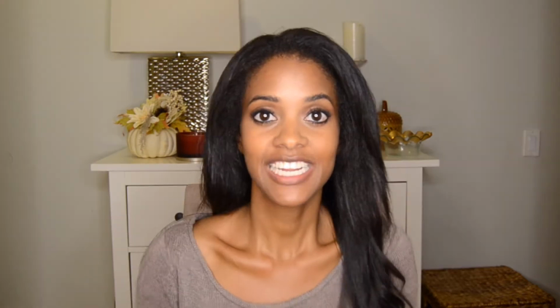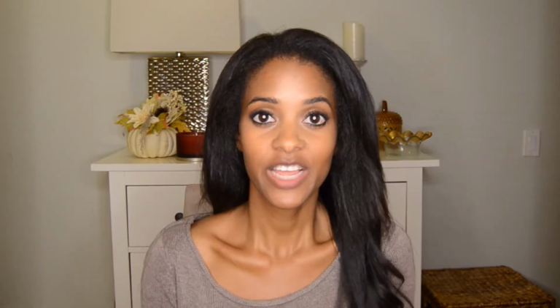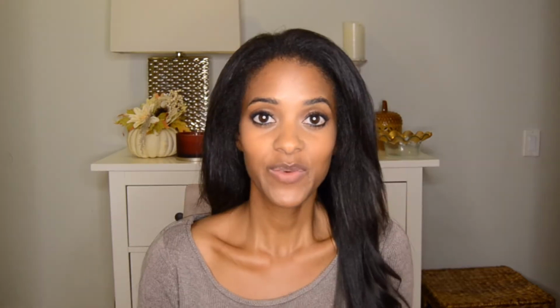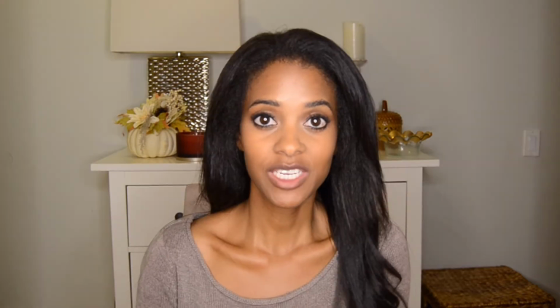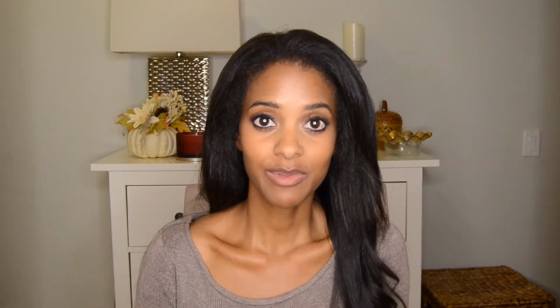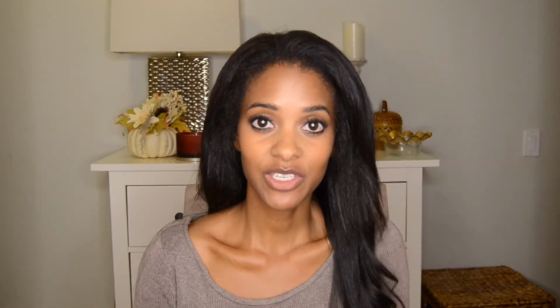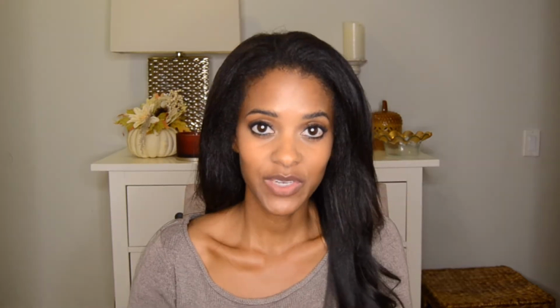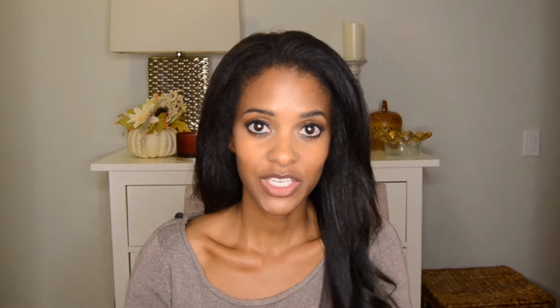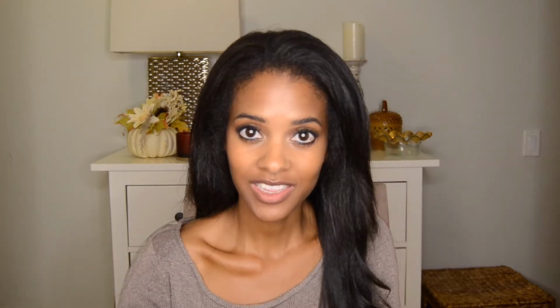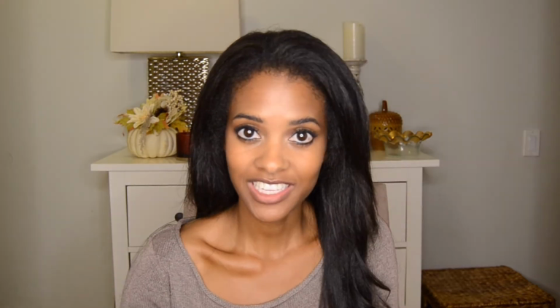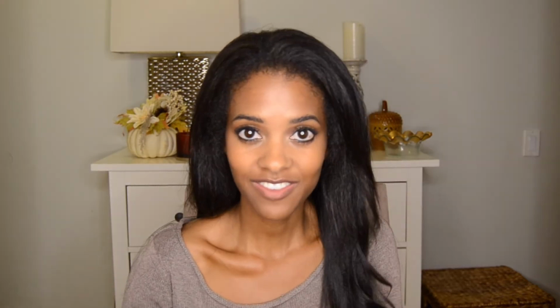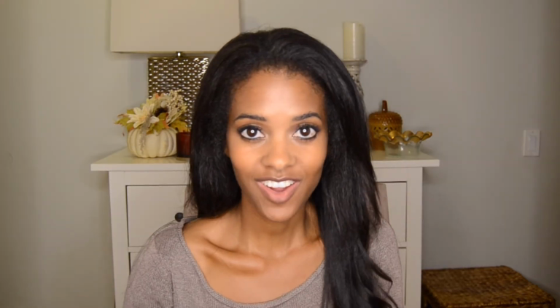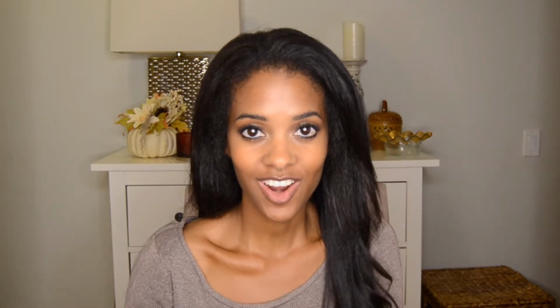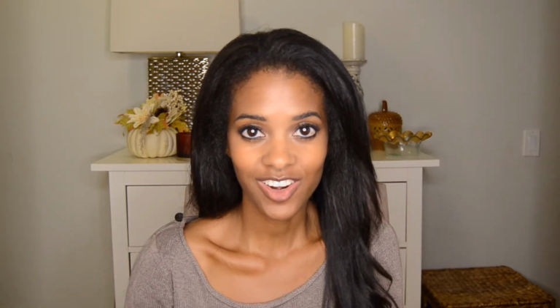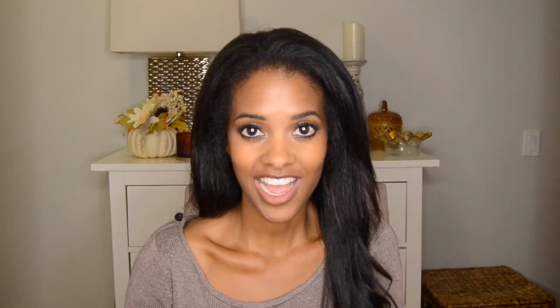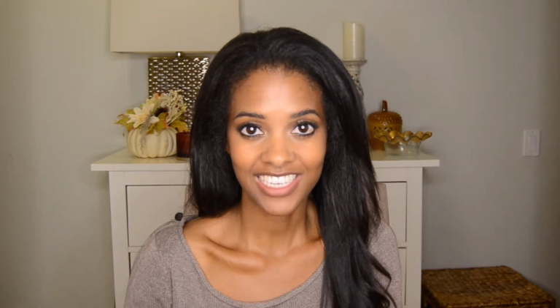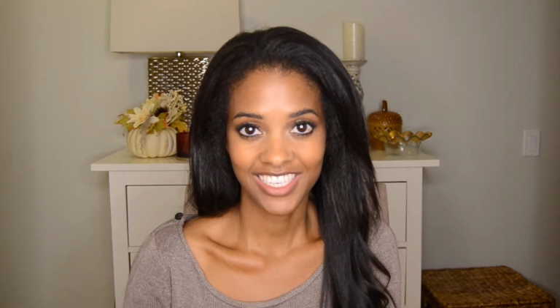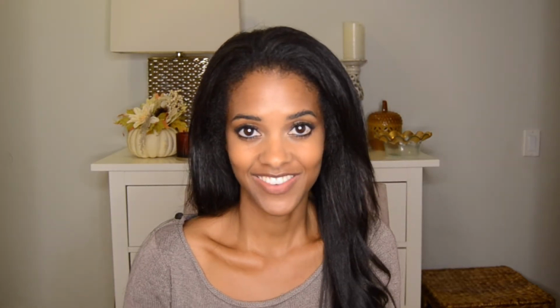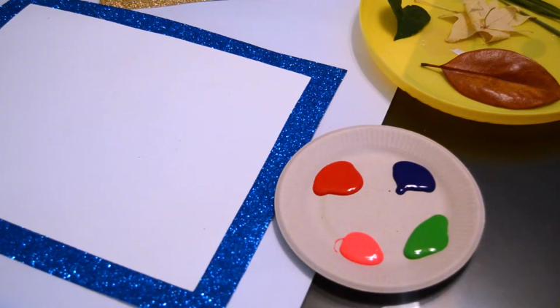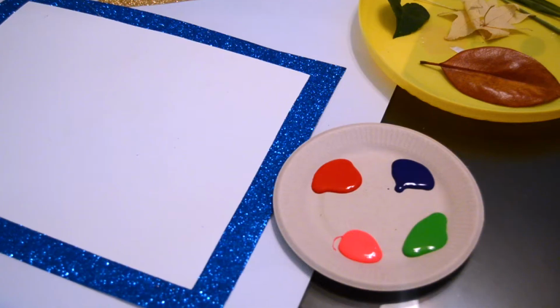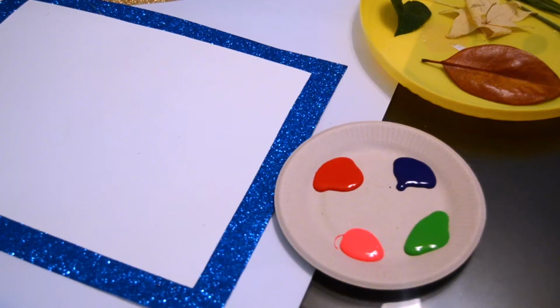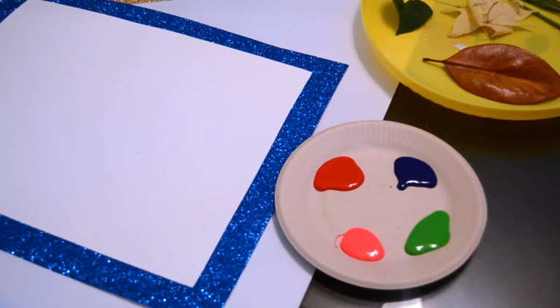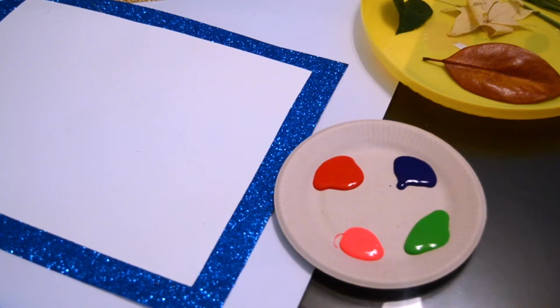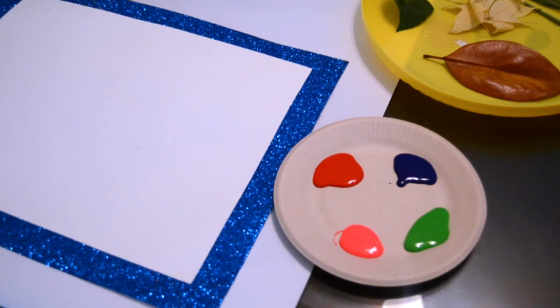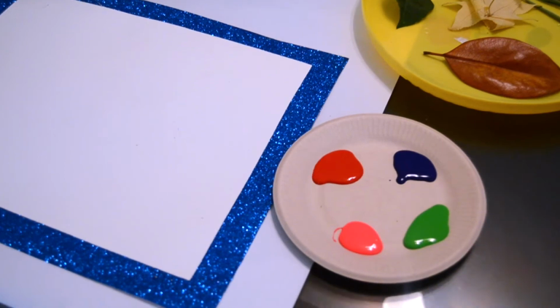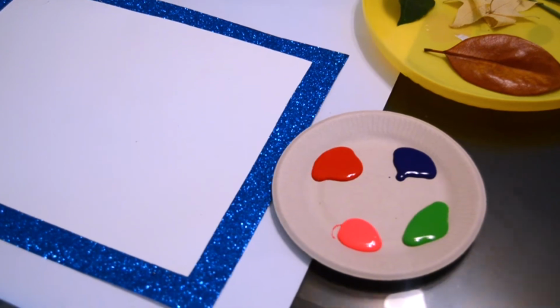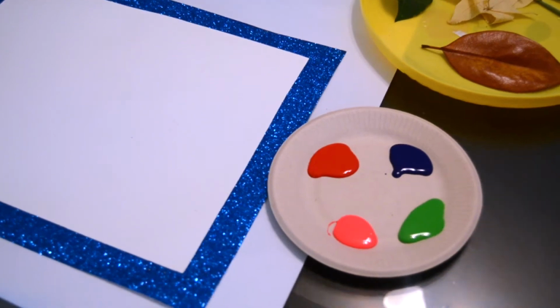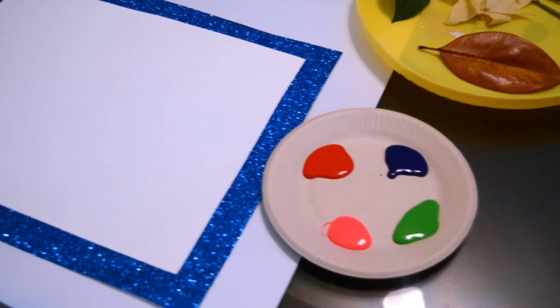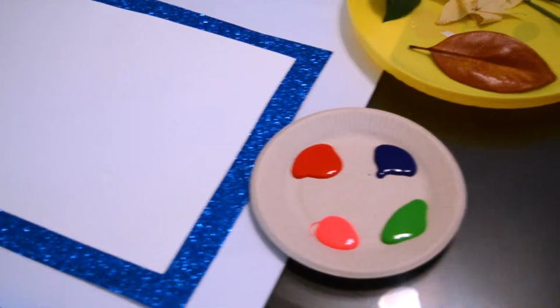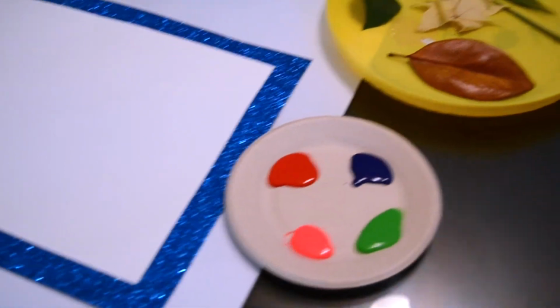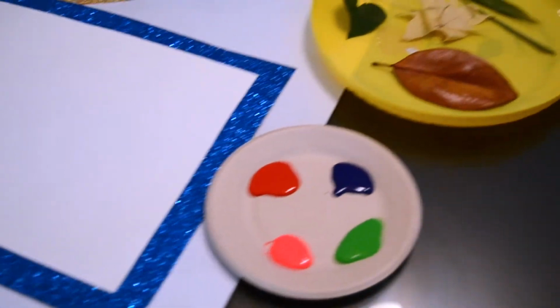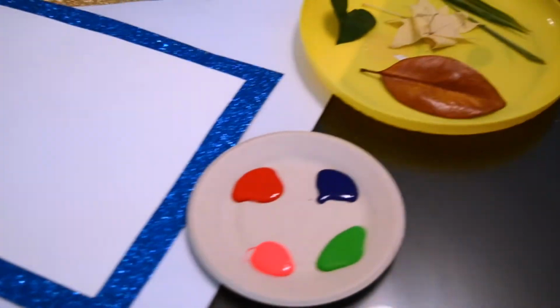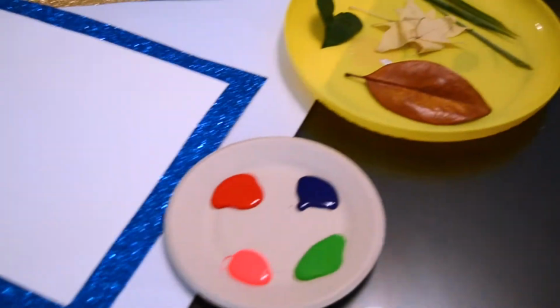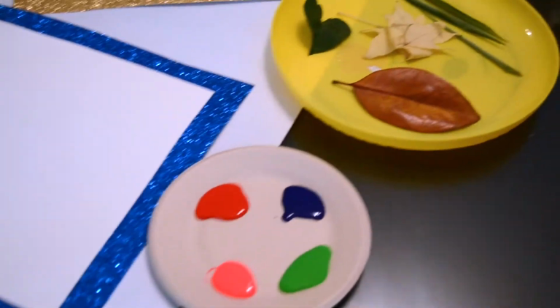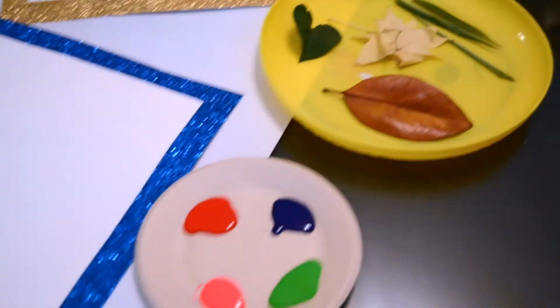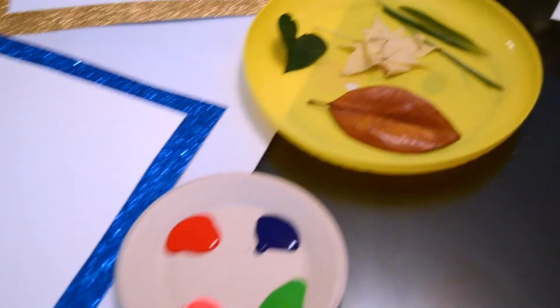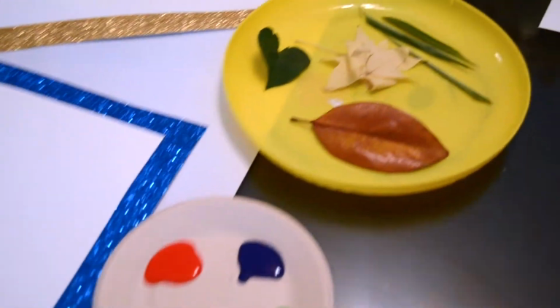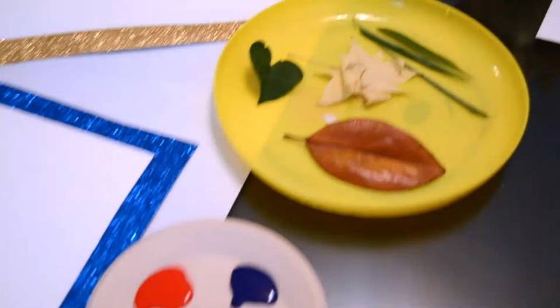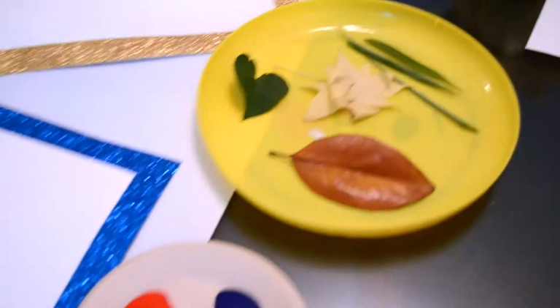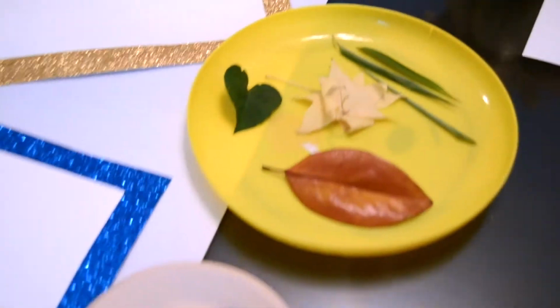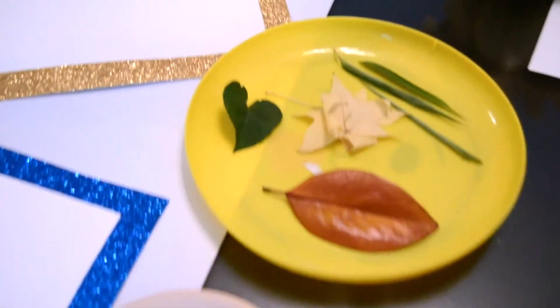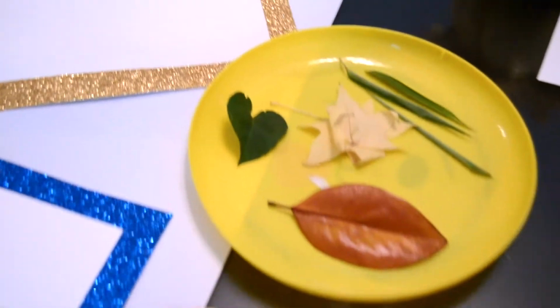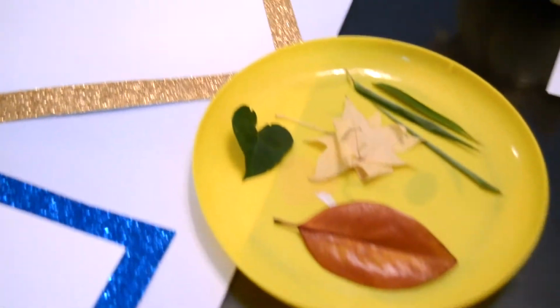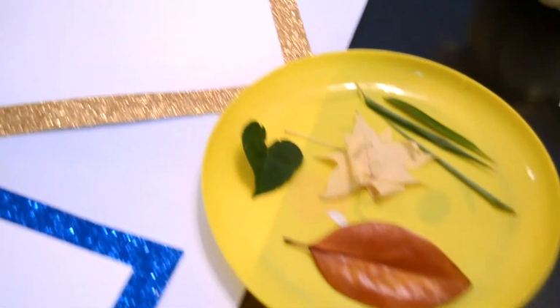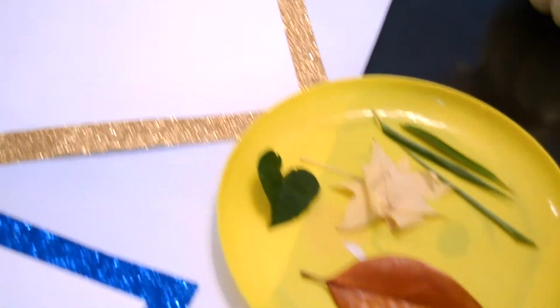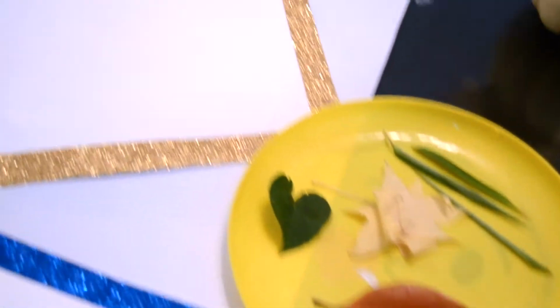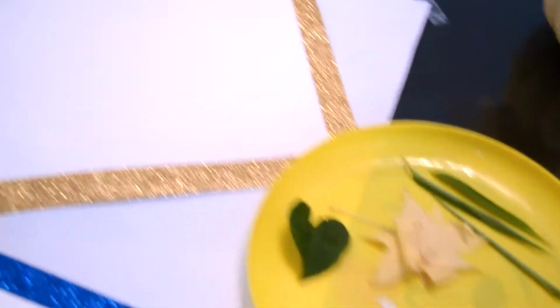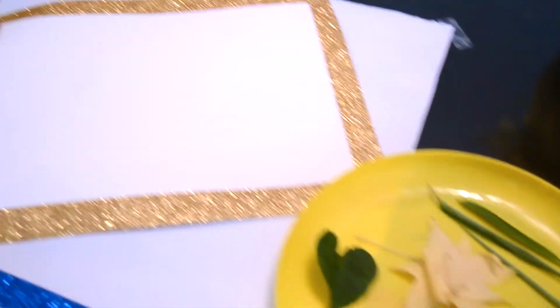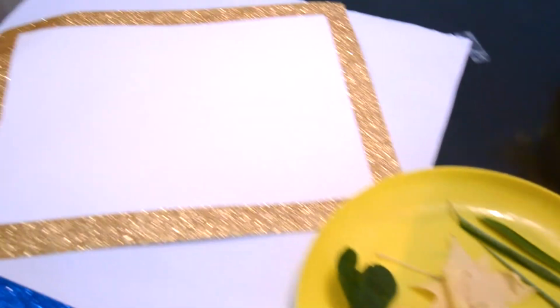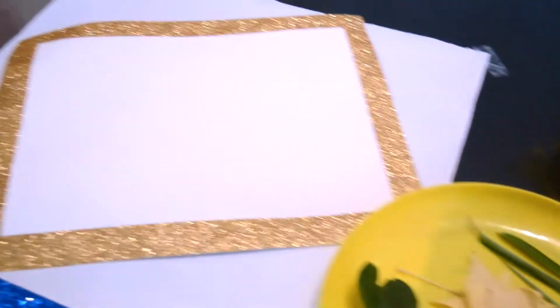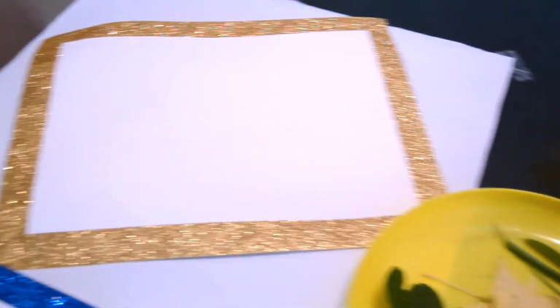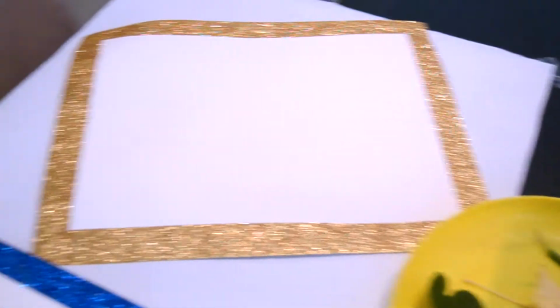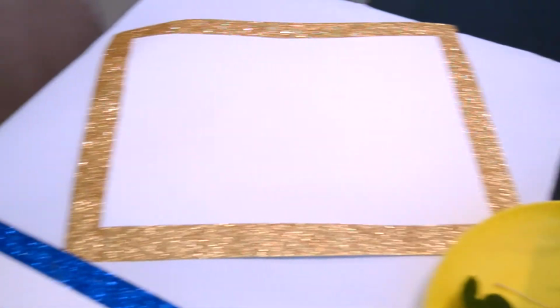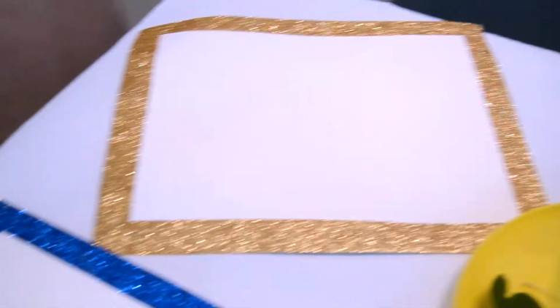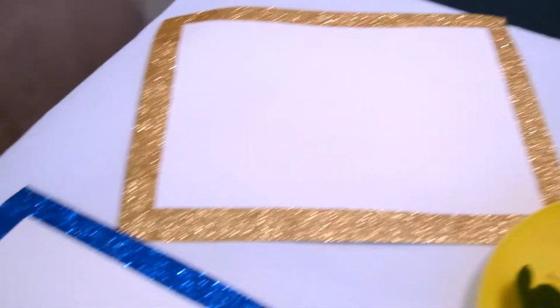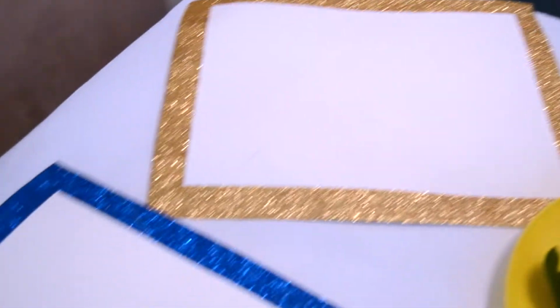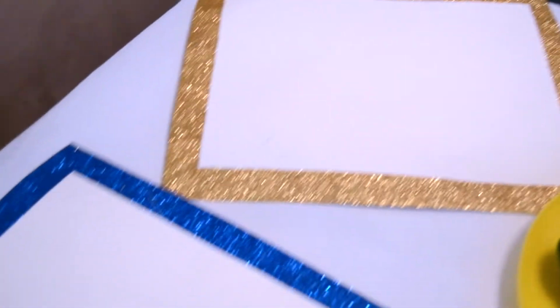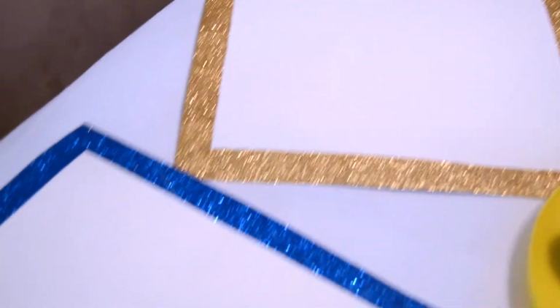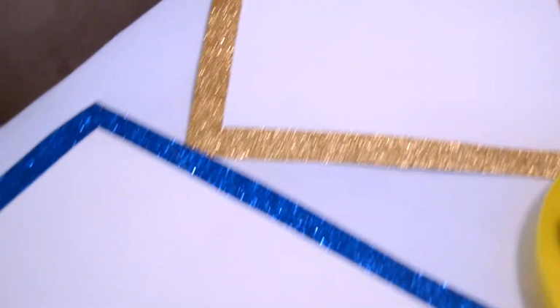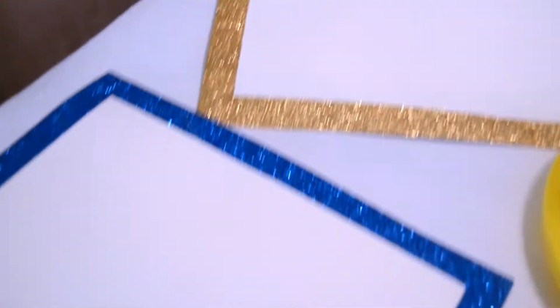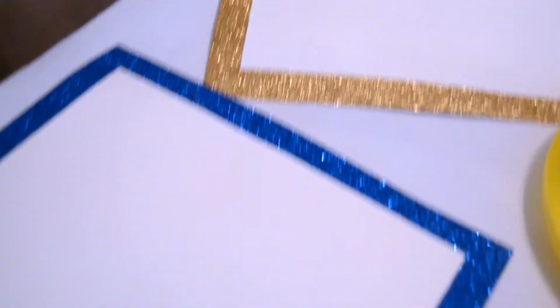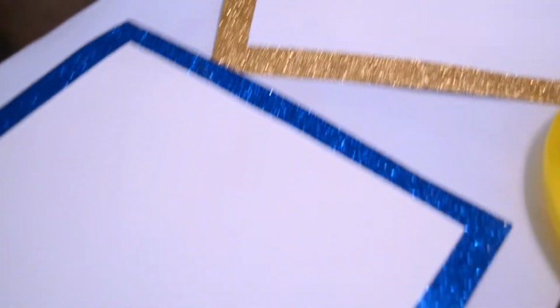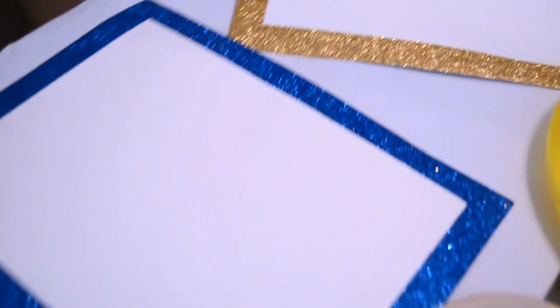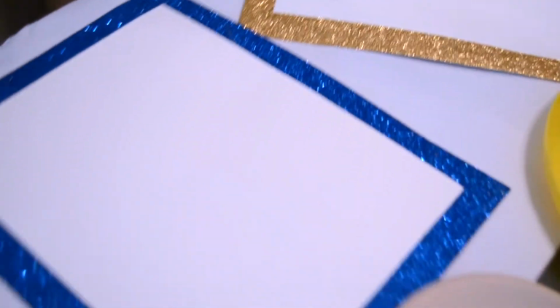Today we're going to be doing leaf art activities. For this one, you'll just need your paint, your leaves, scratch paper, and then the paper that you're working with.